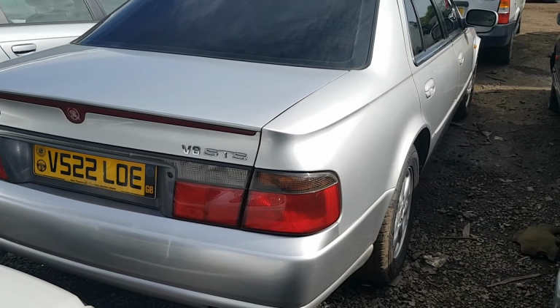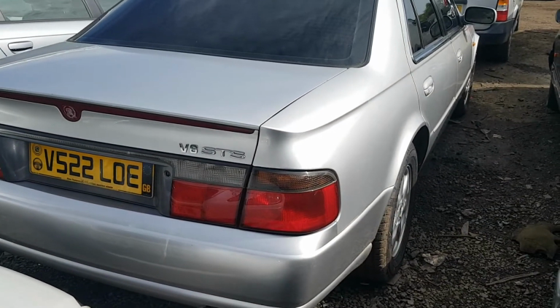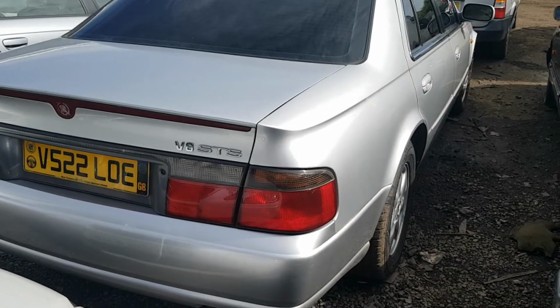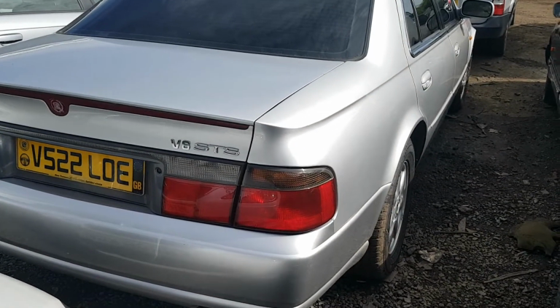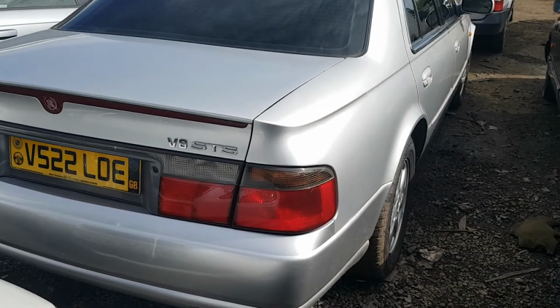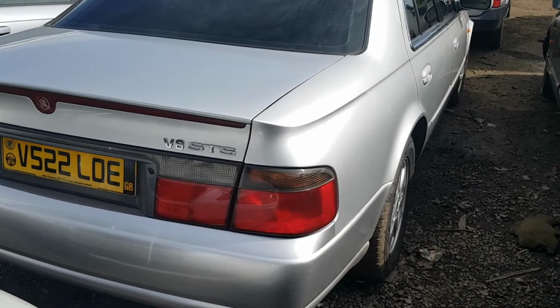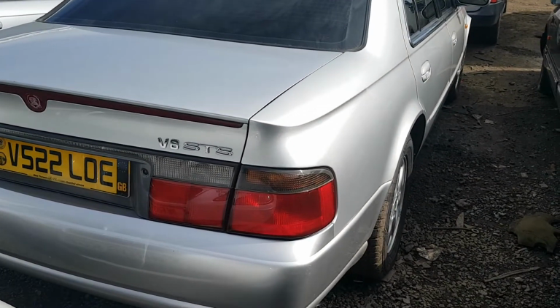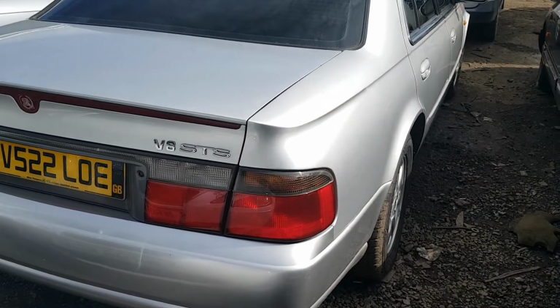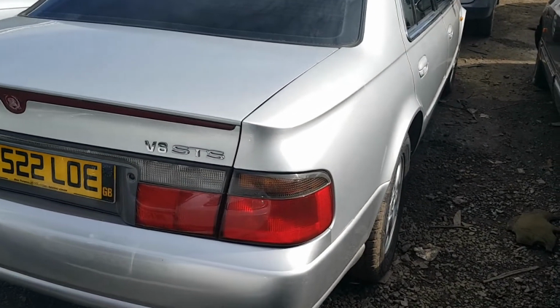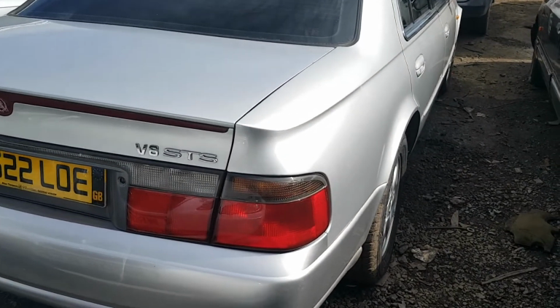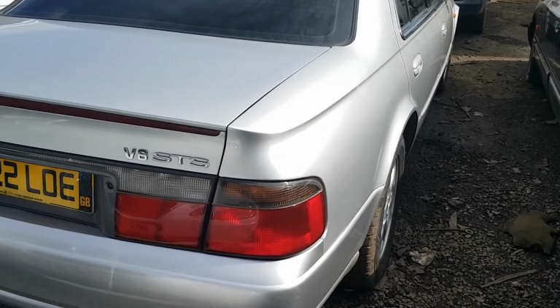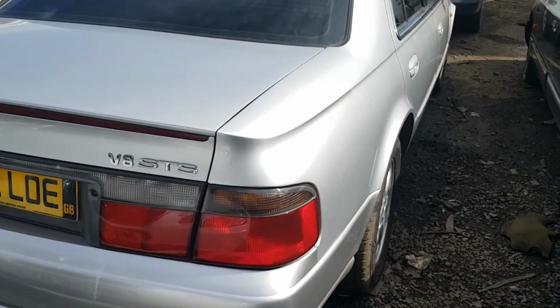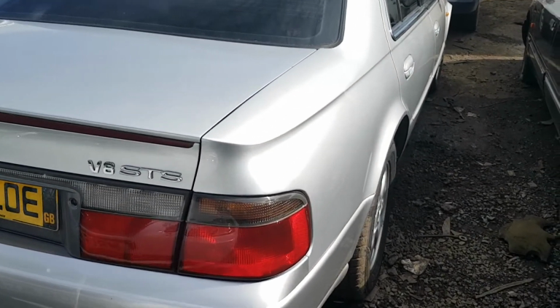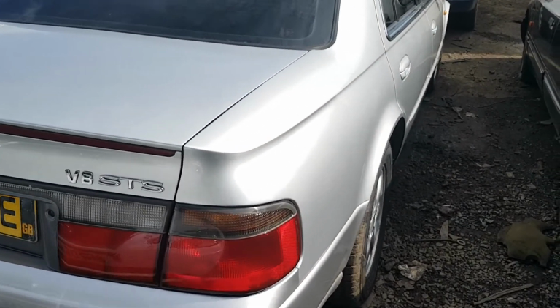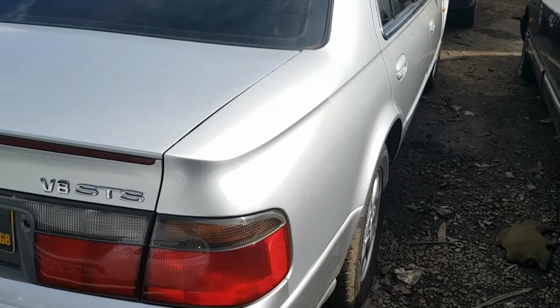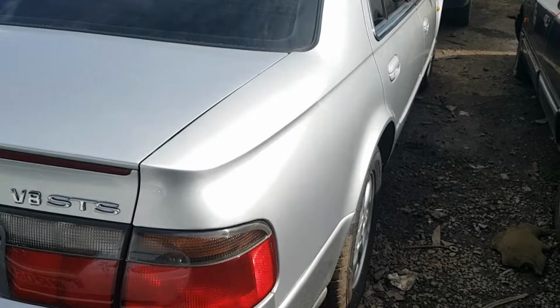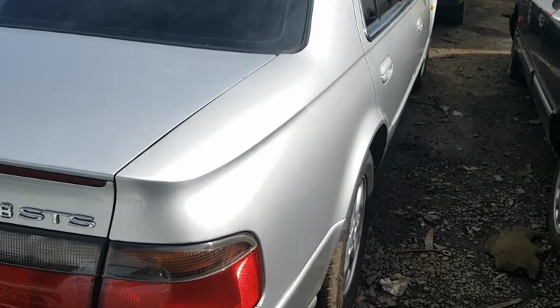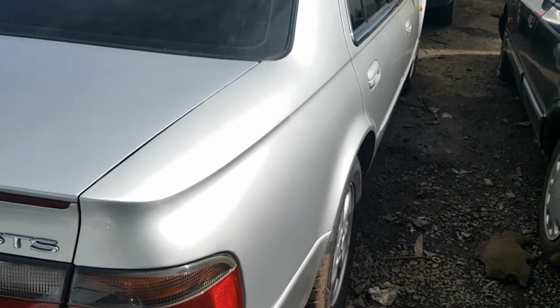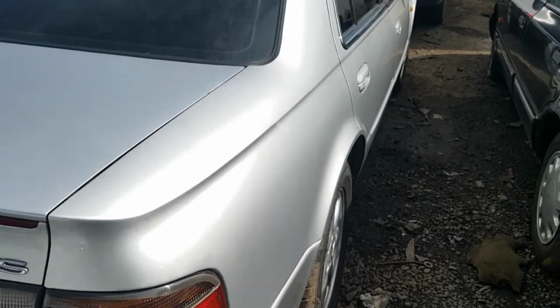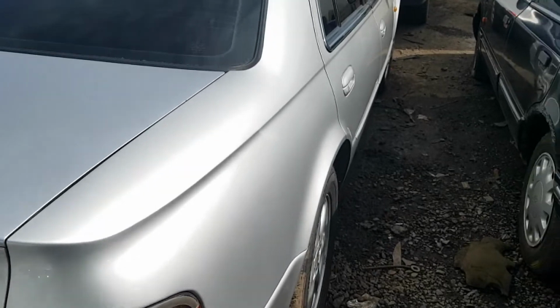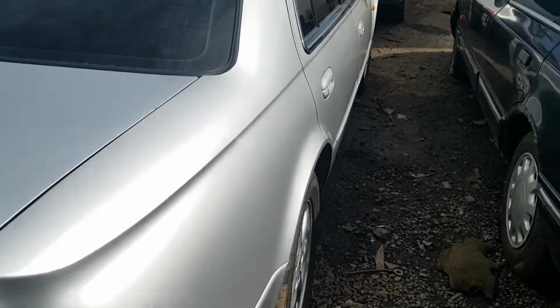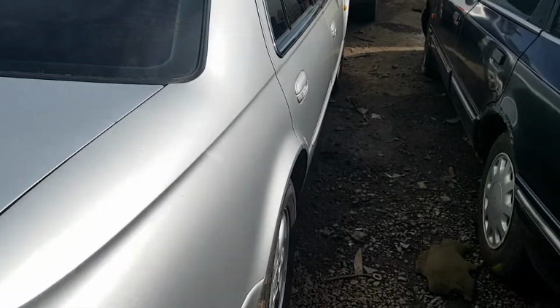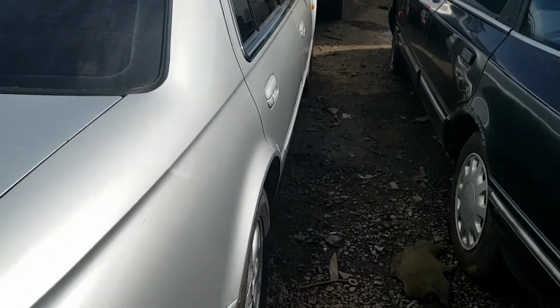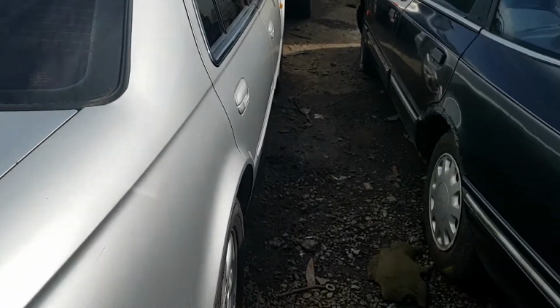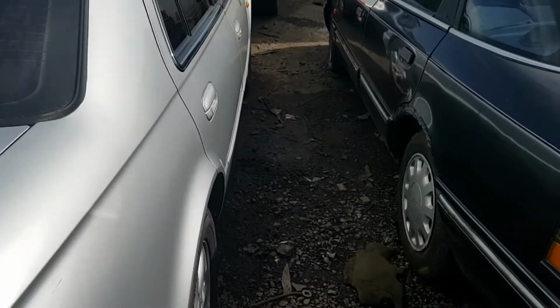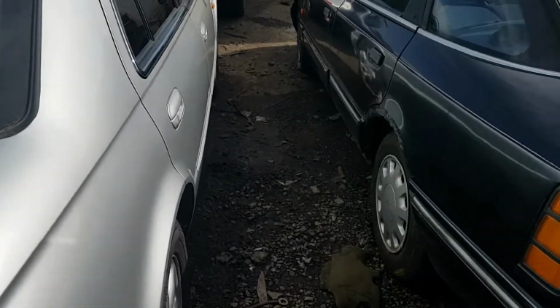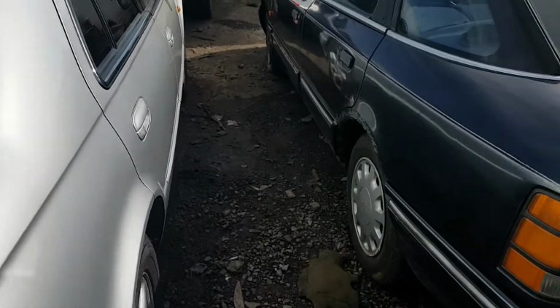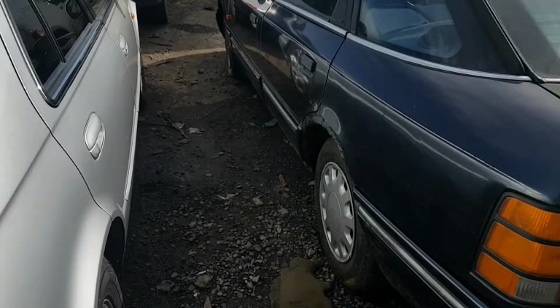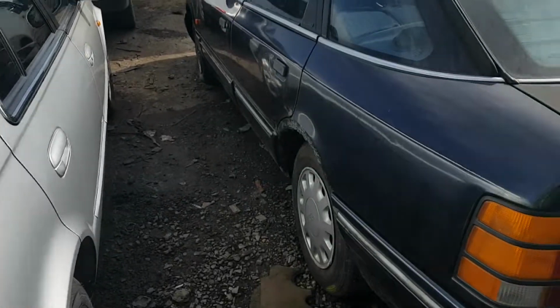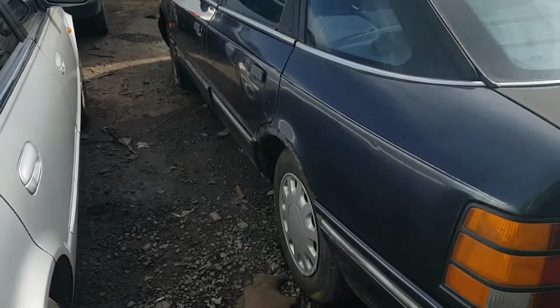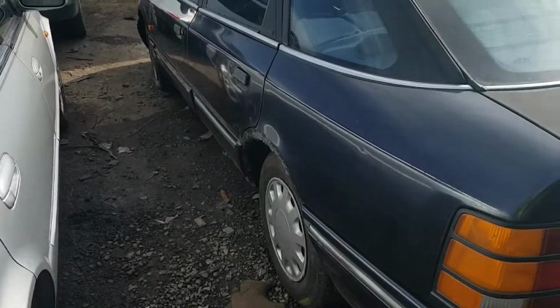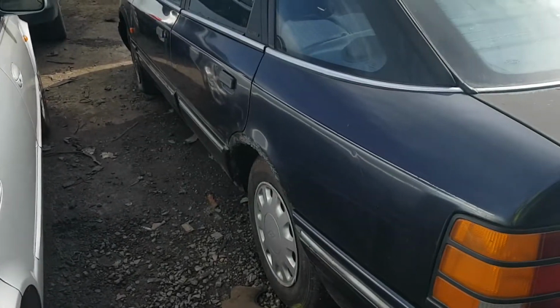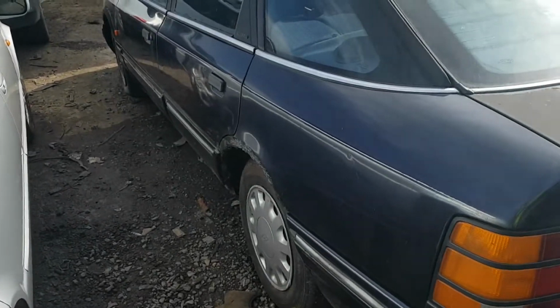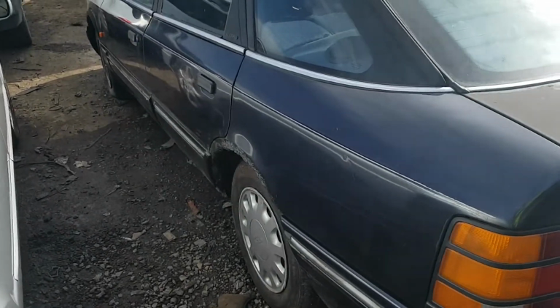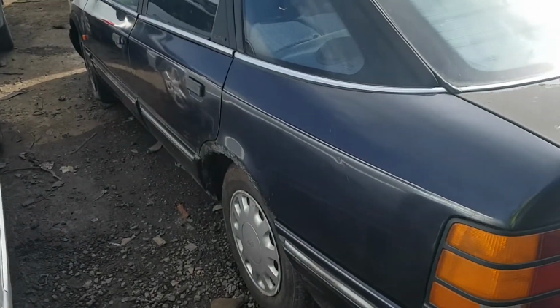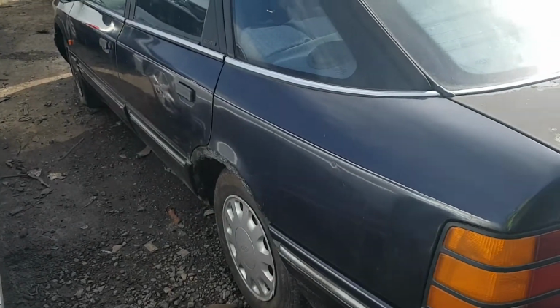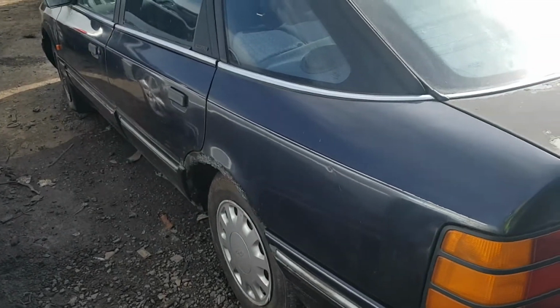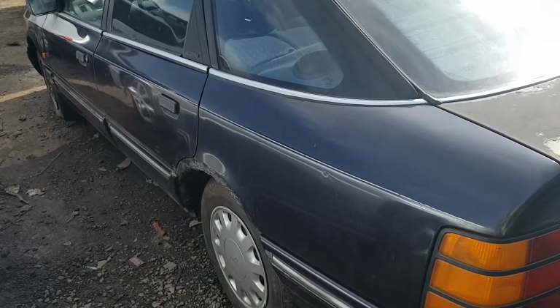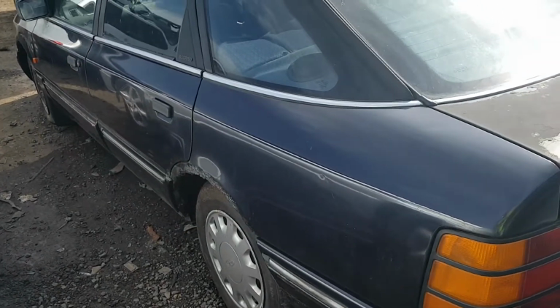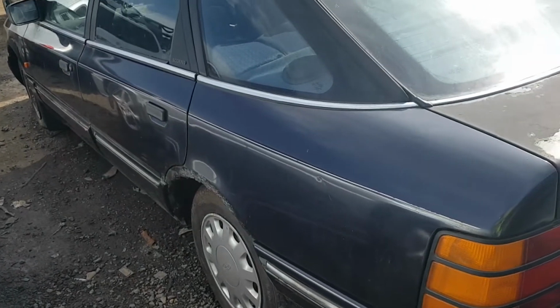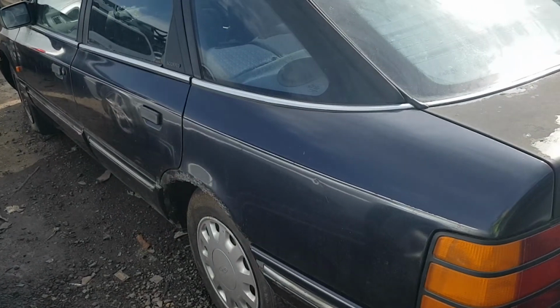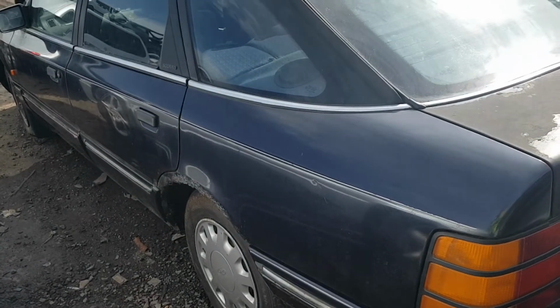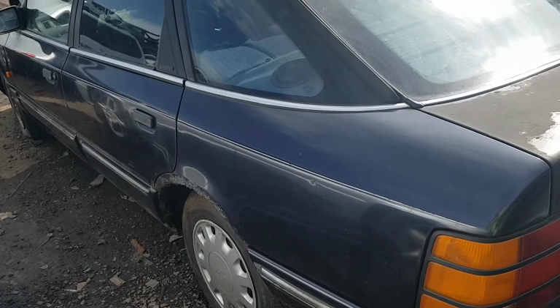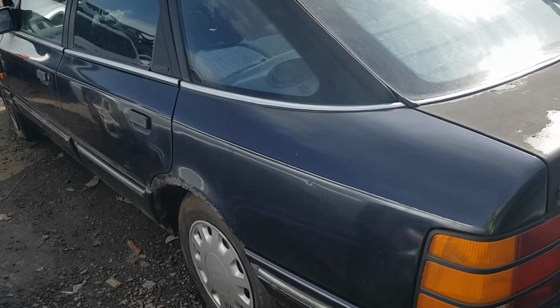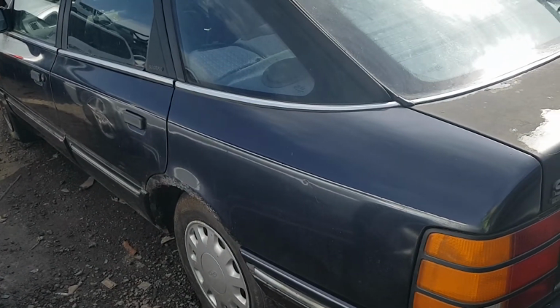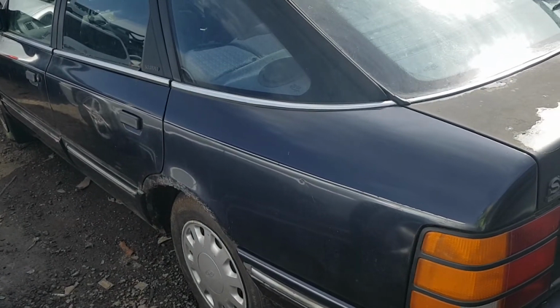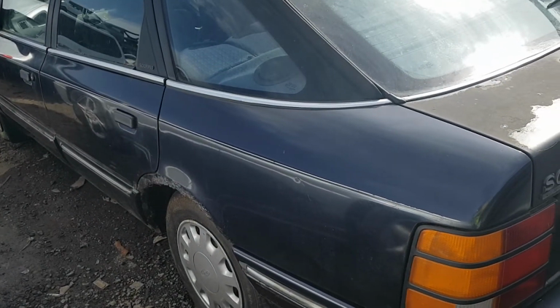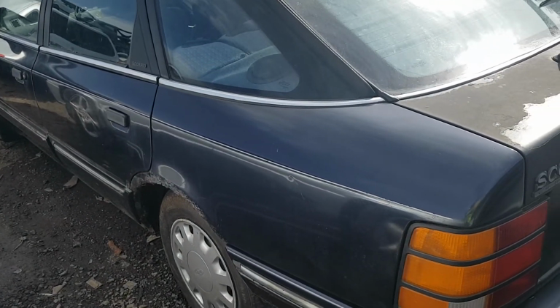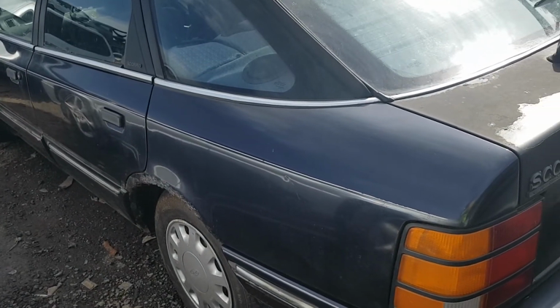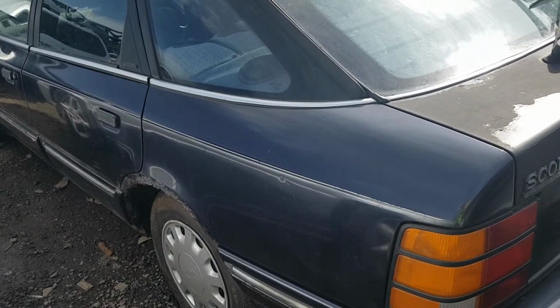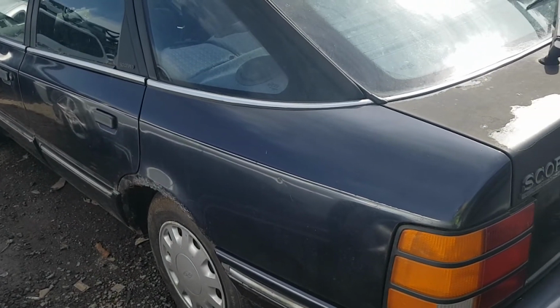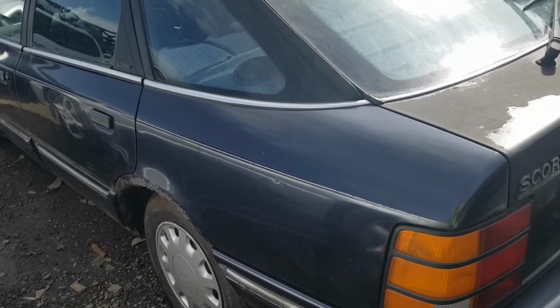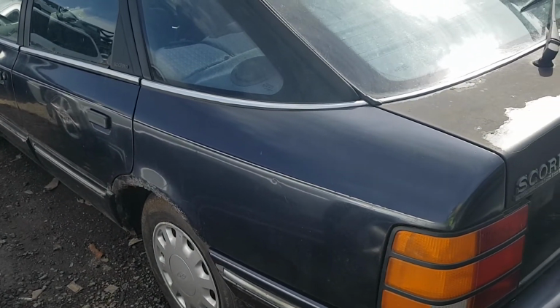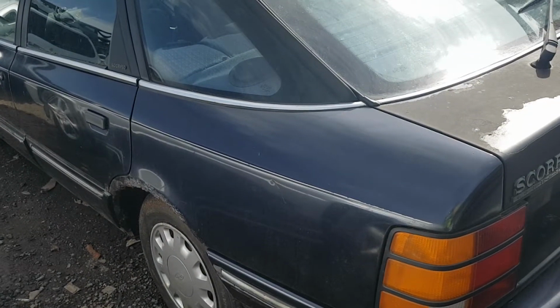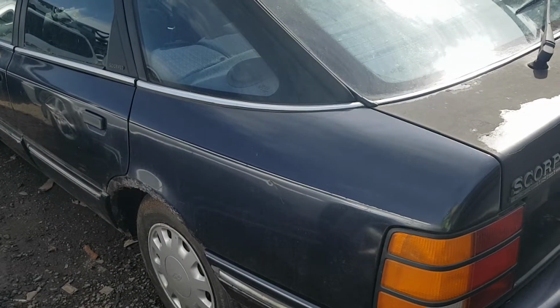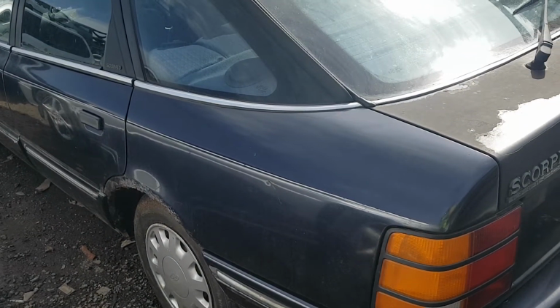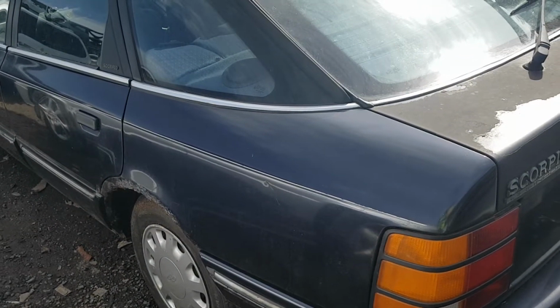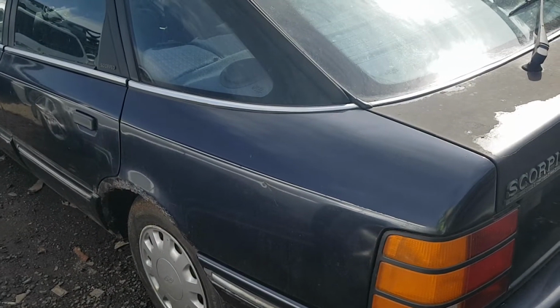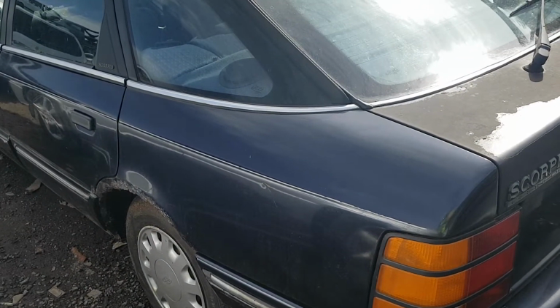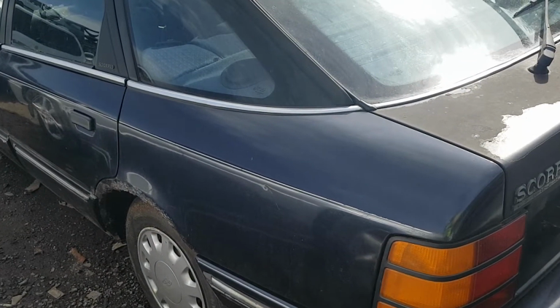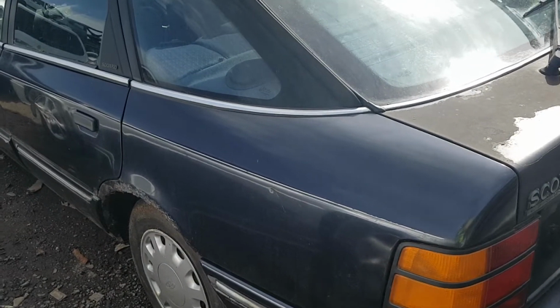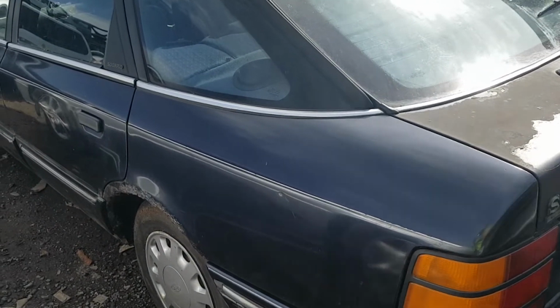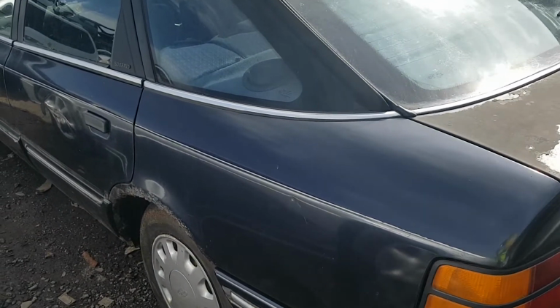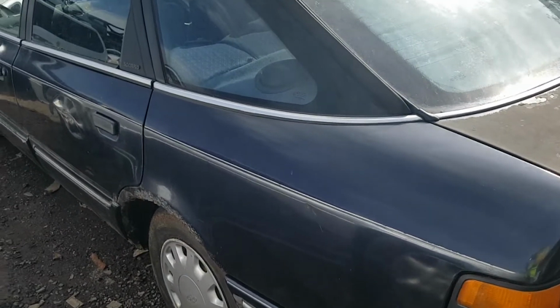And then next to it there's a bigger brick barge — a Granada Scorpio.